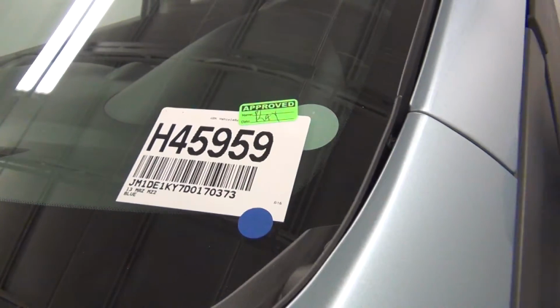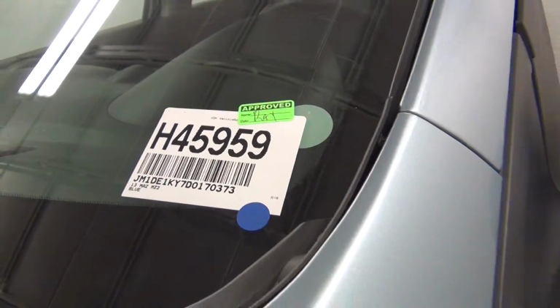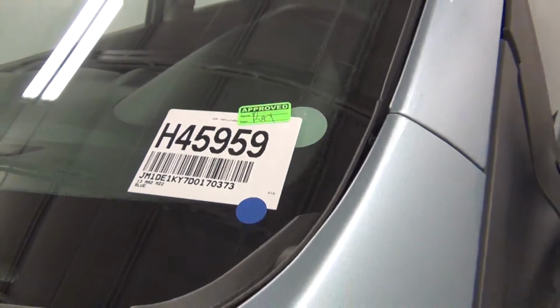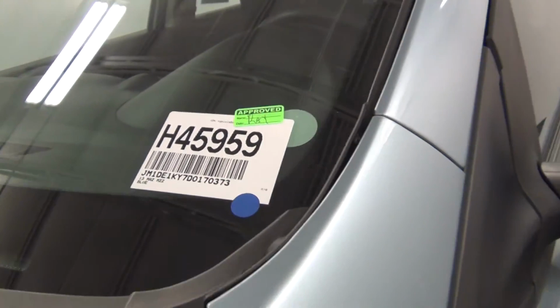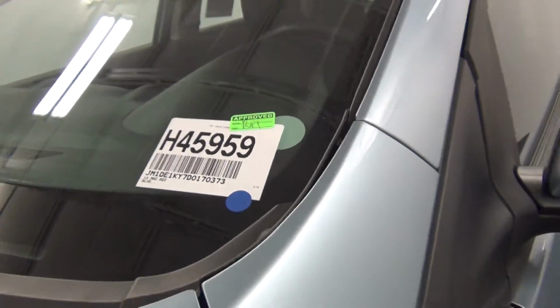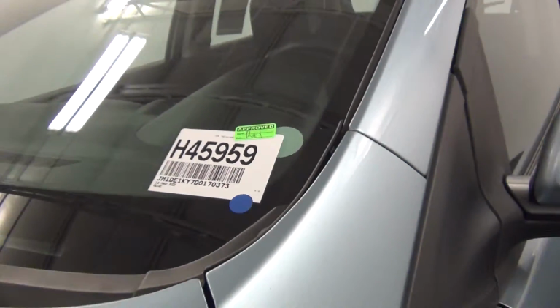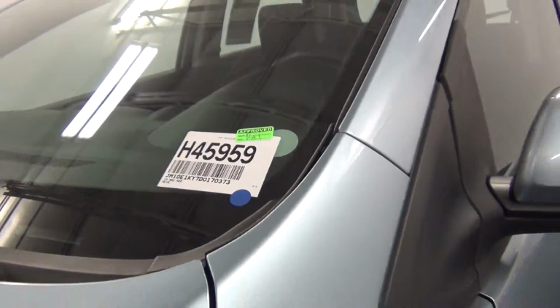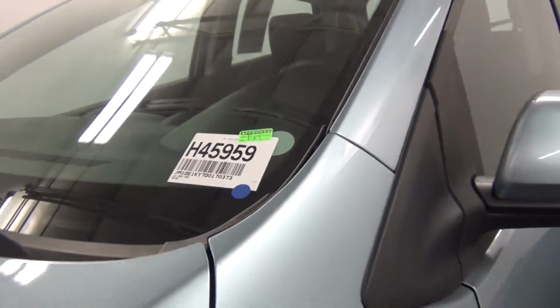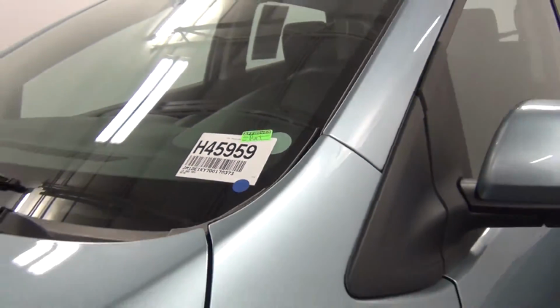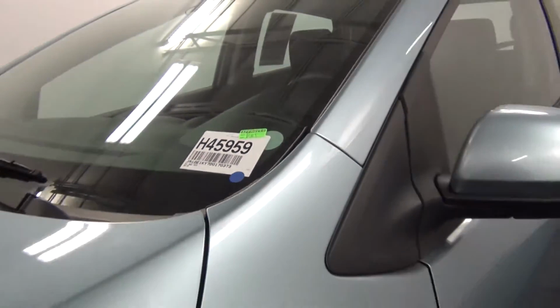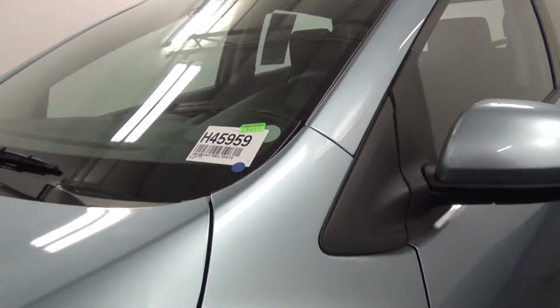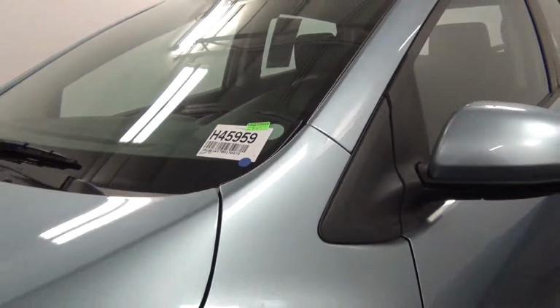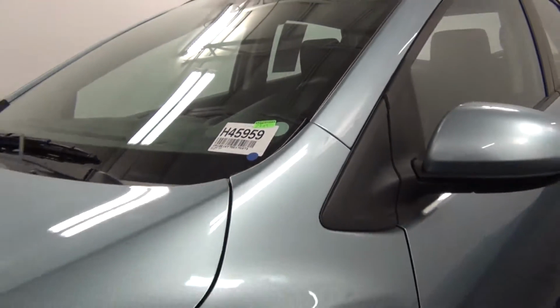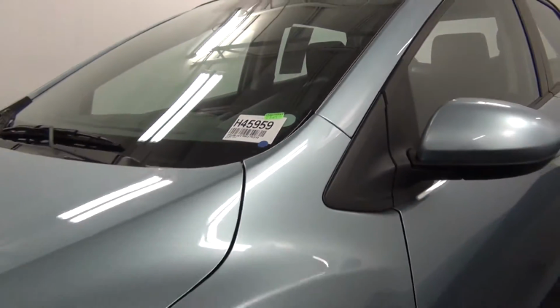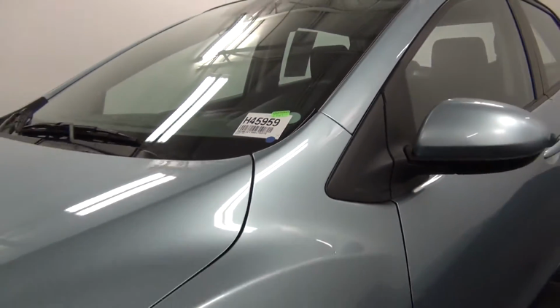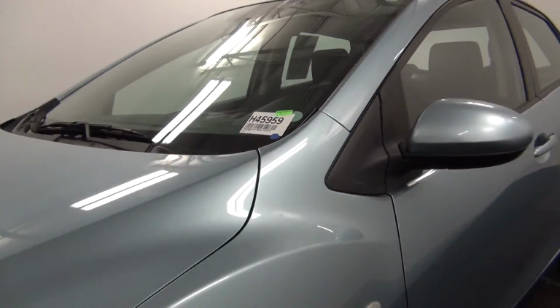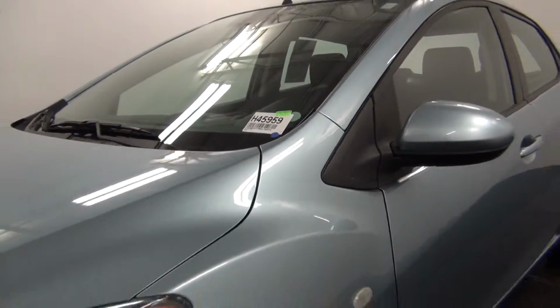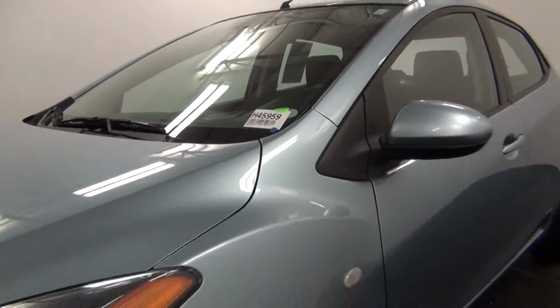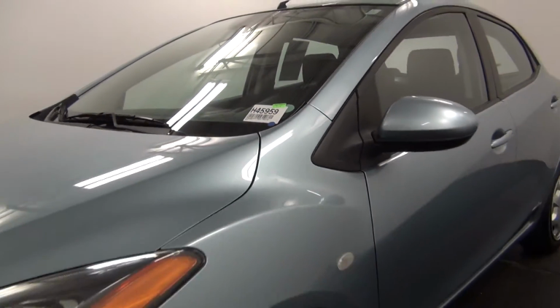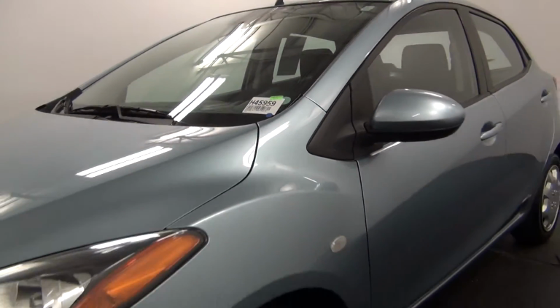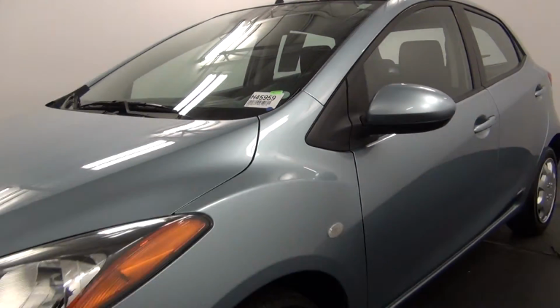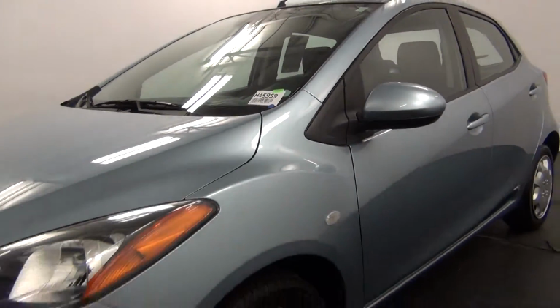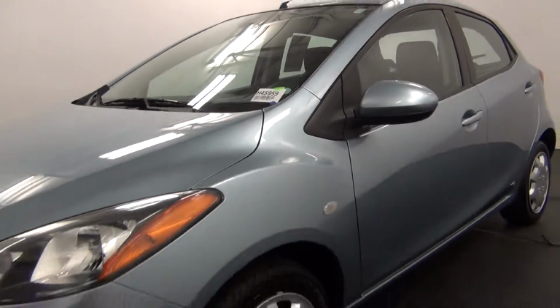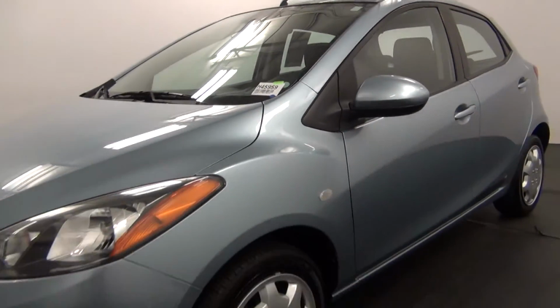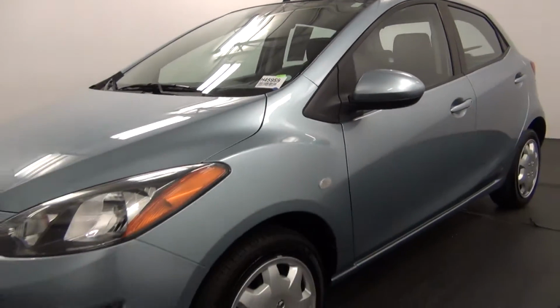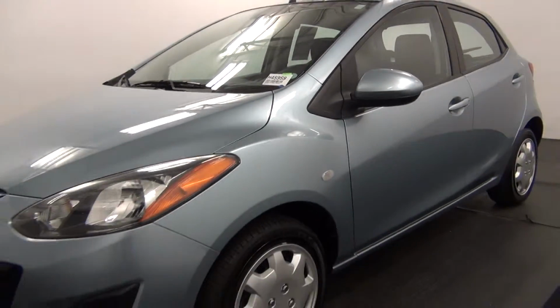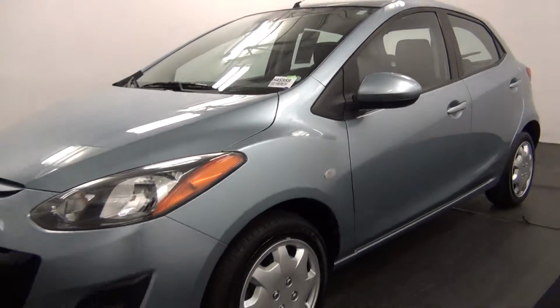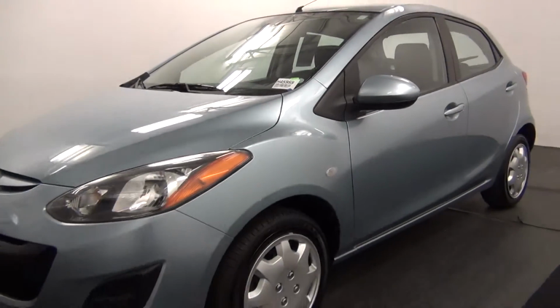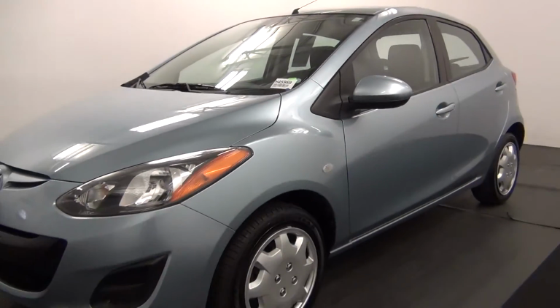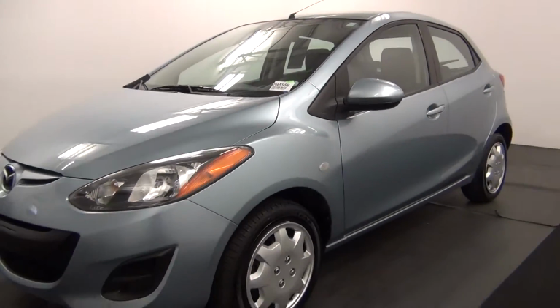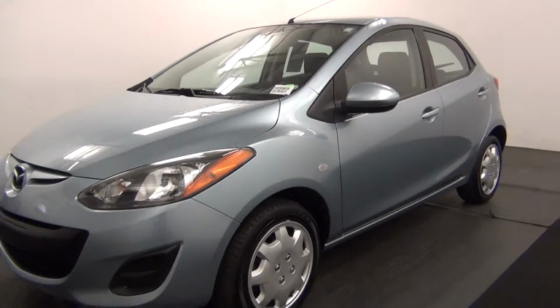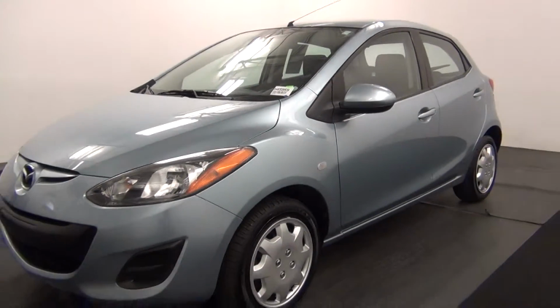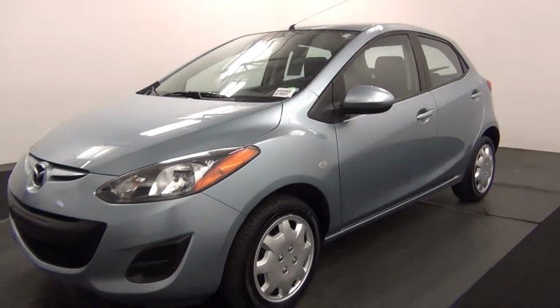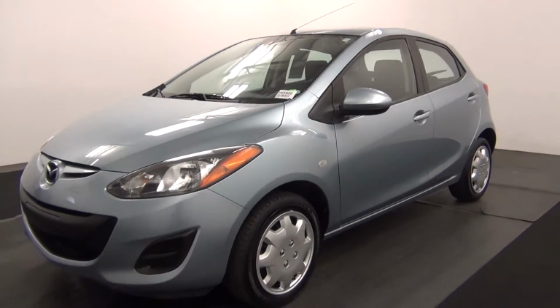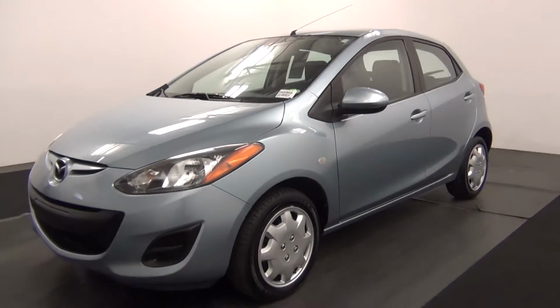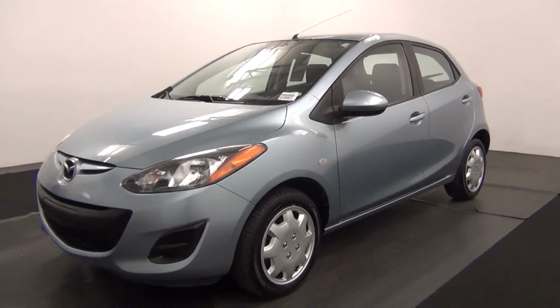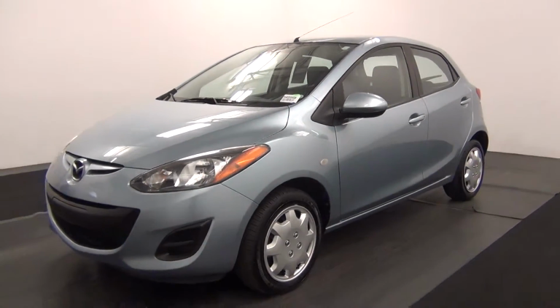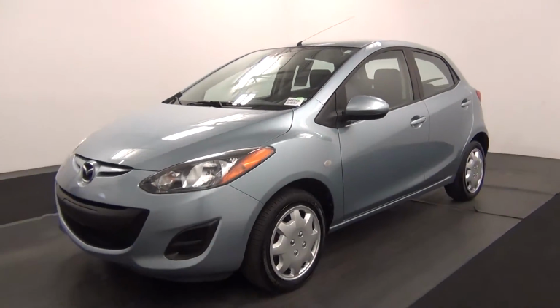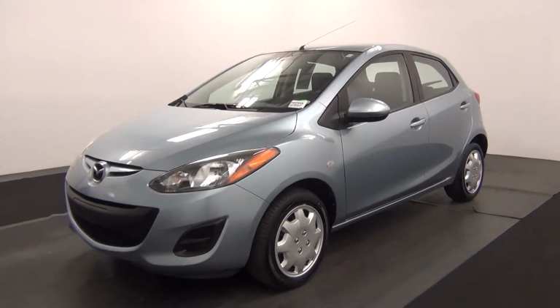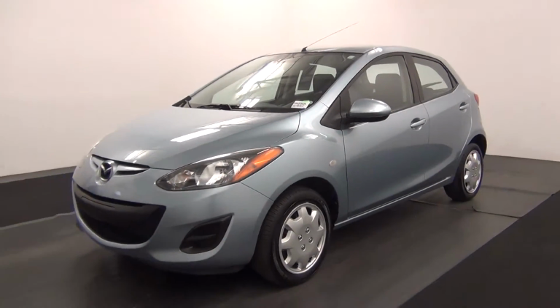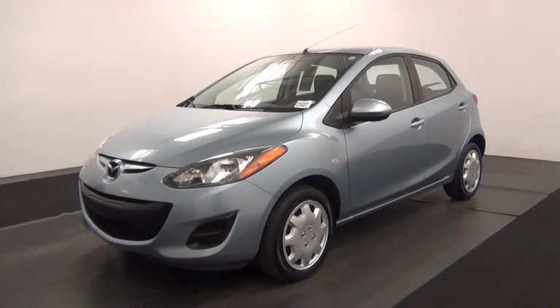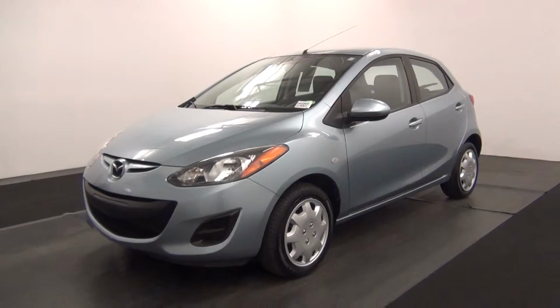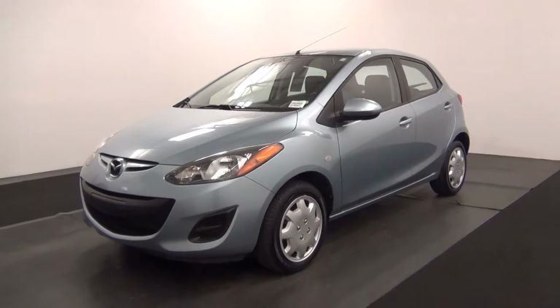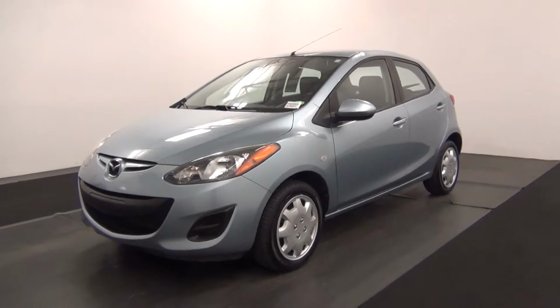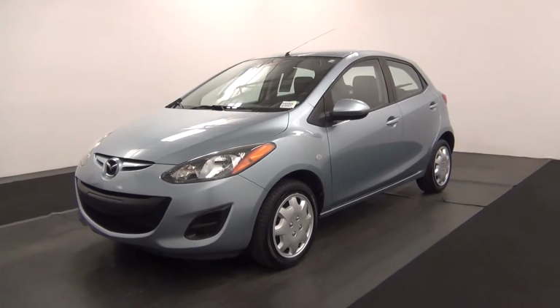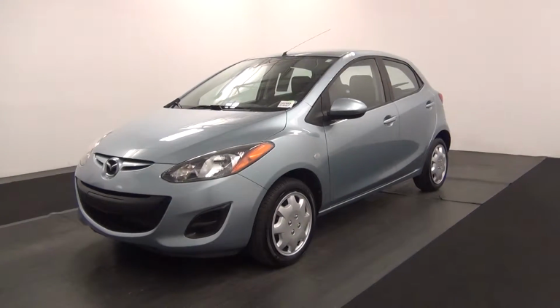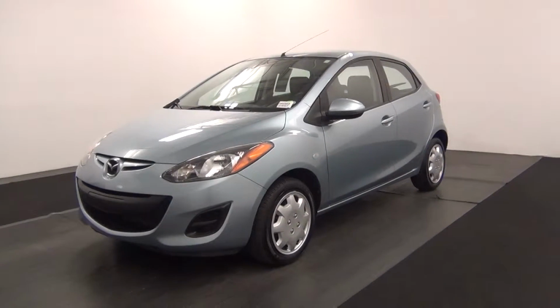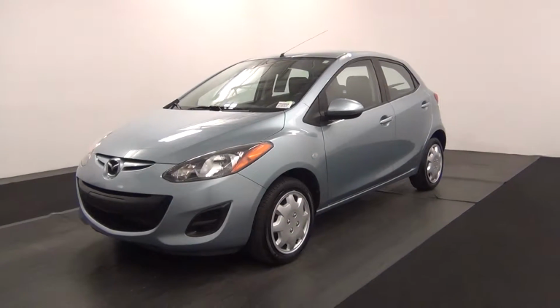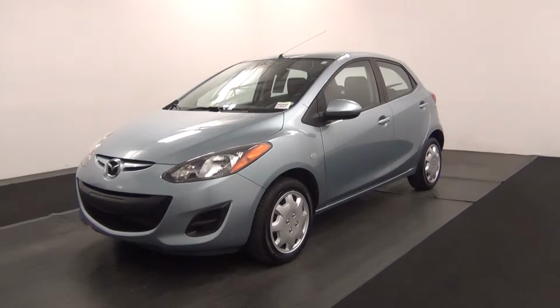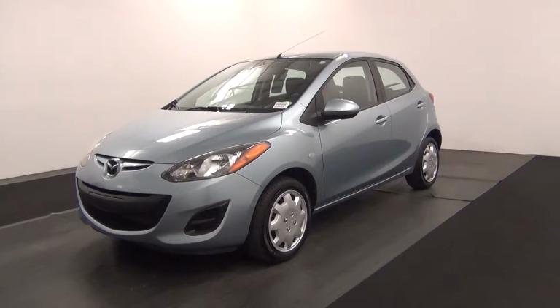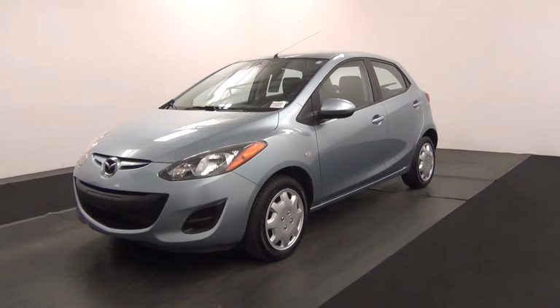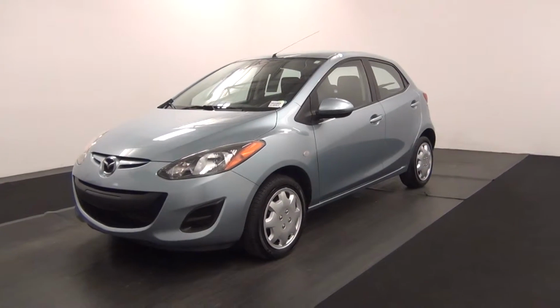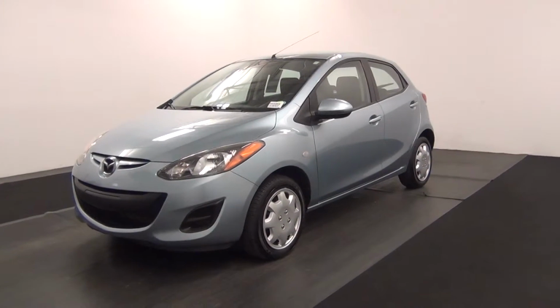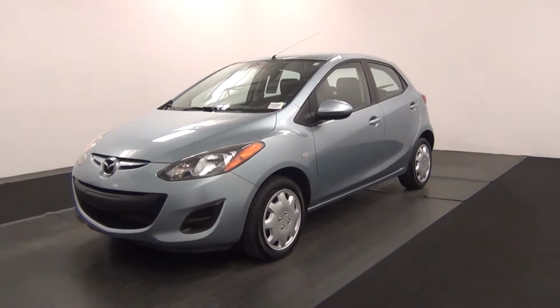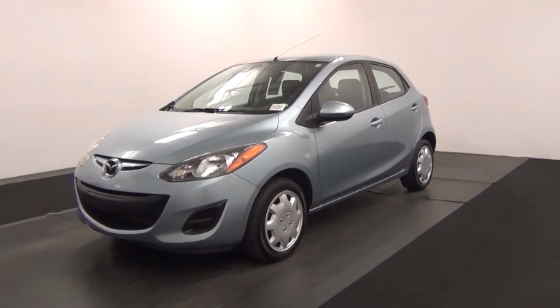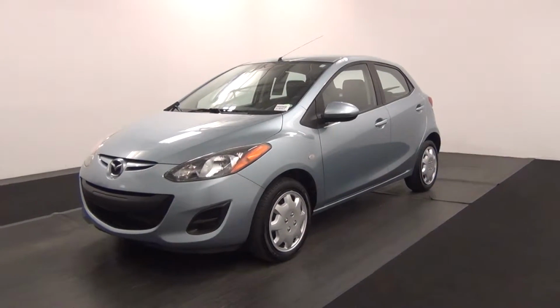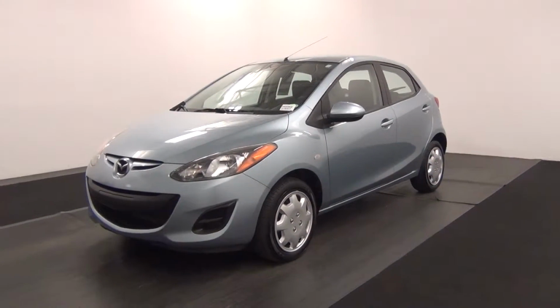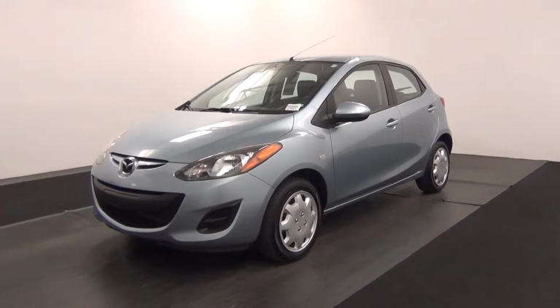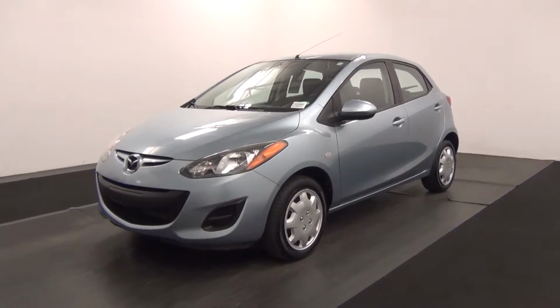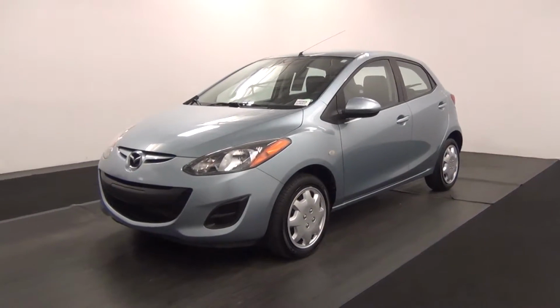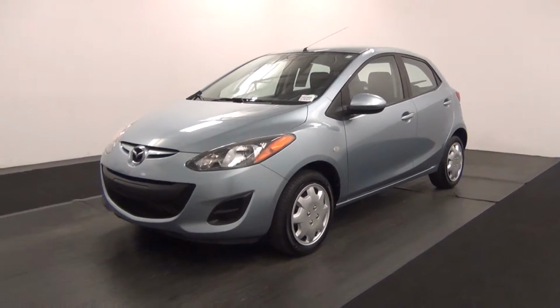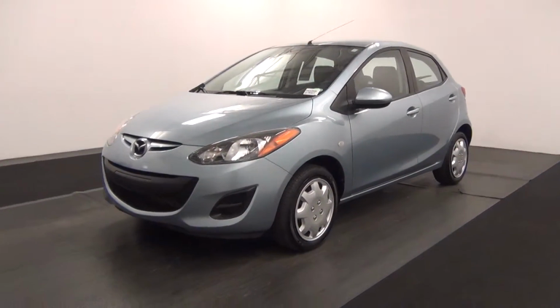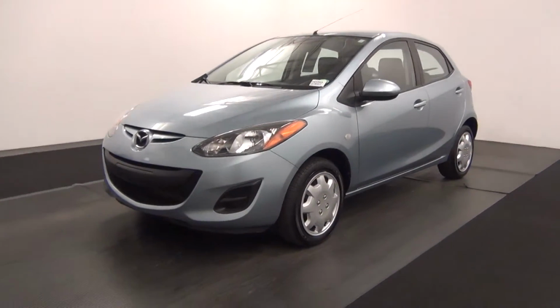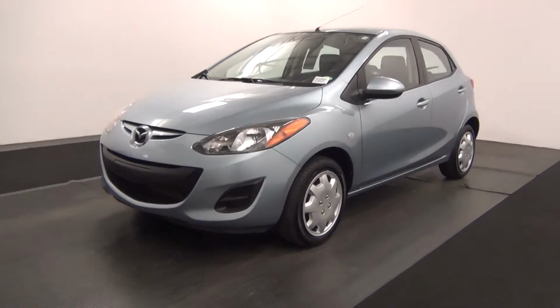Today we're walking around the 2013 Mazda 2, stock number H45959.